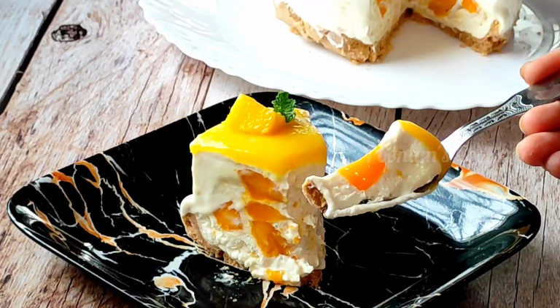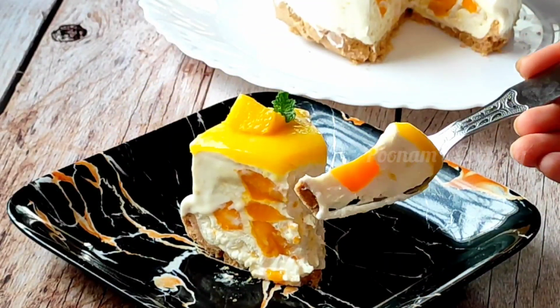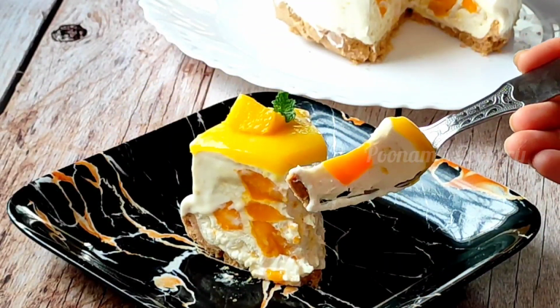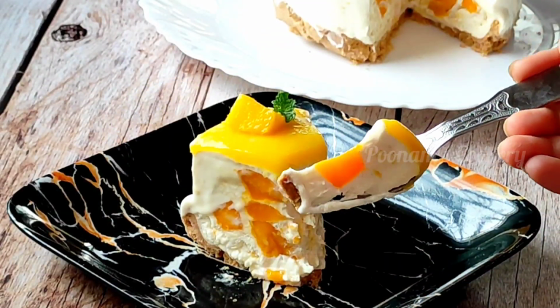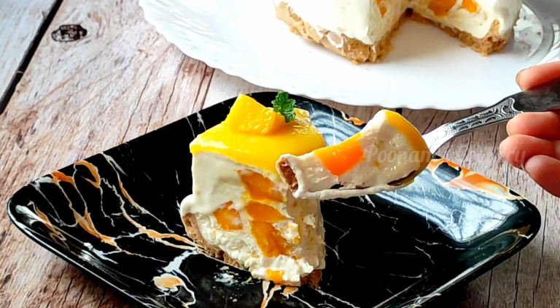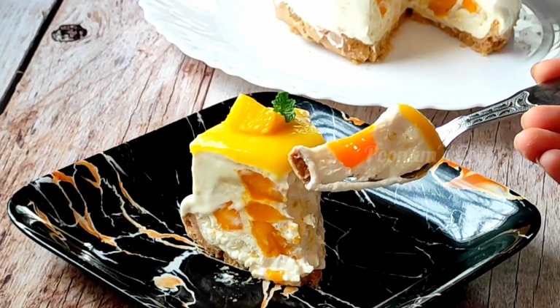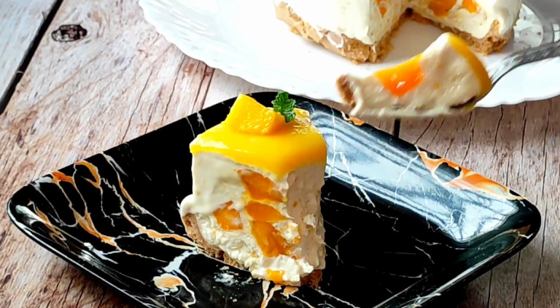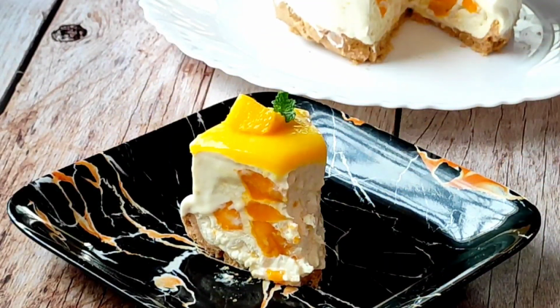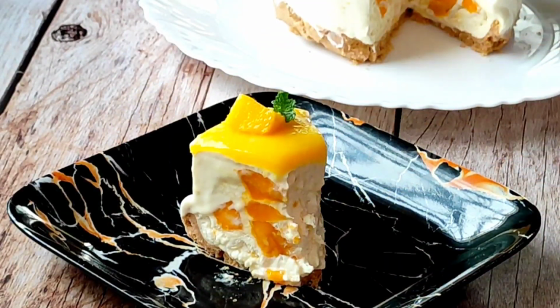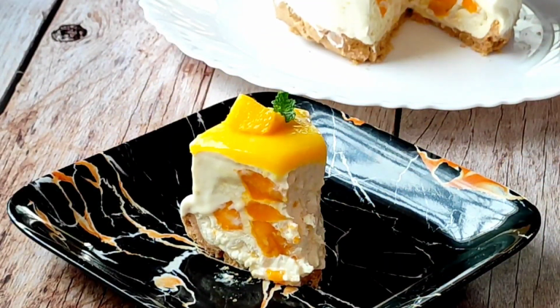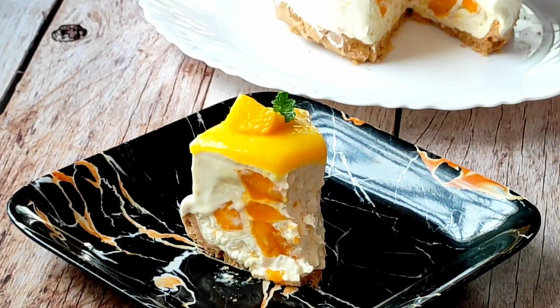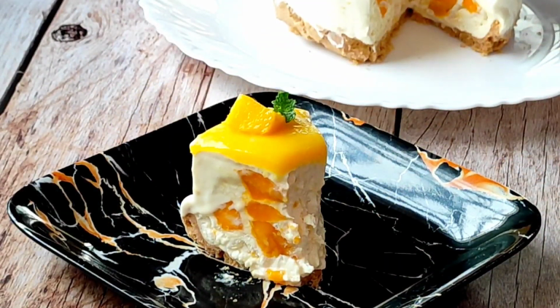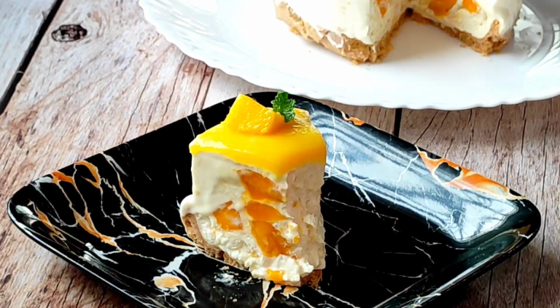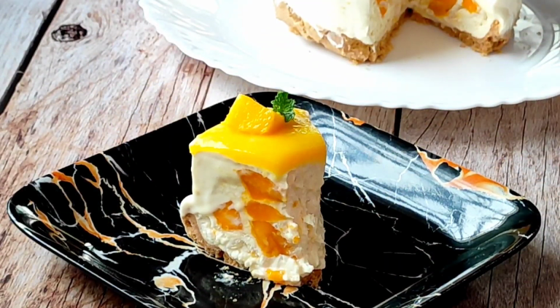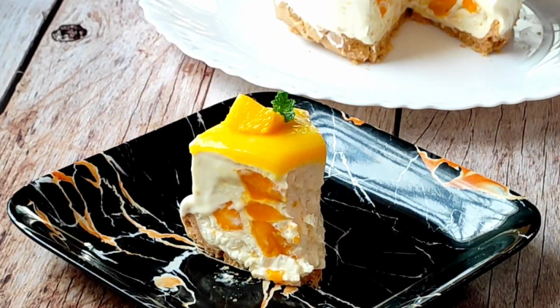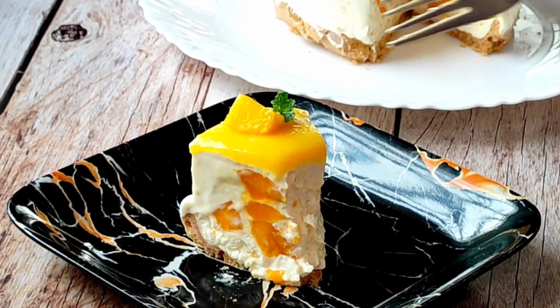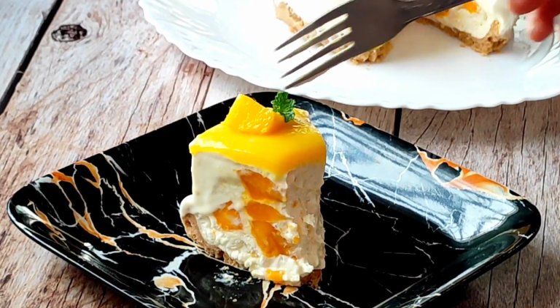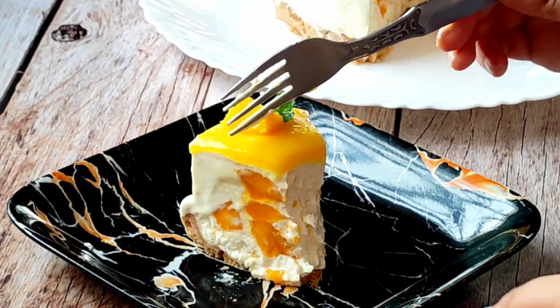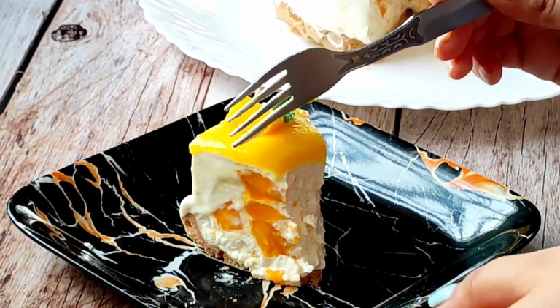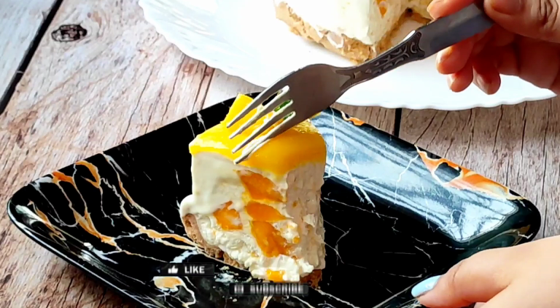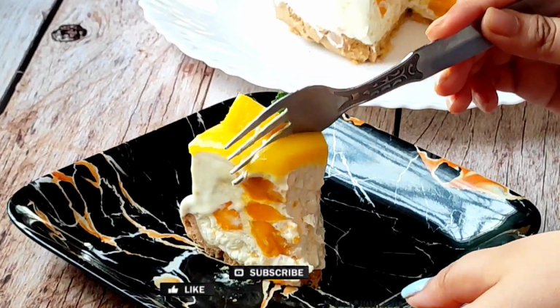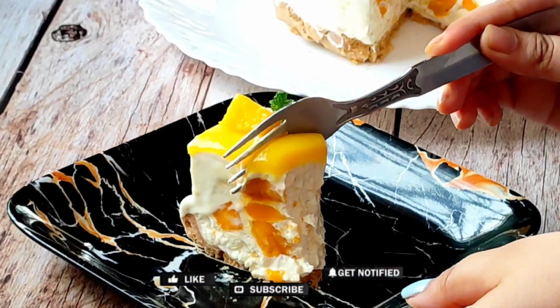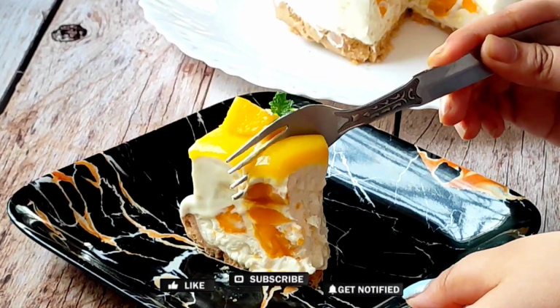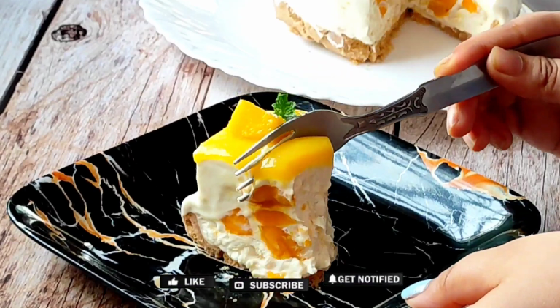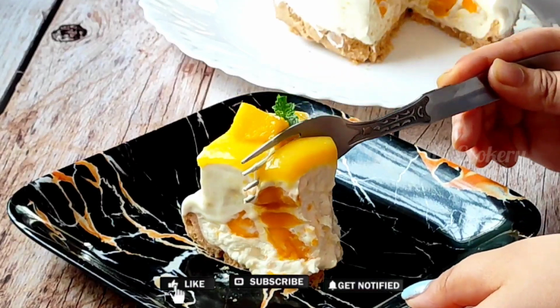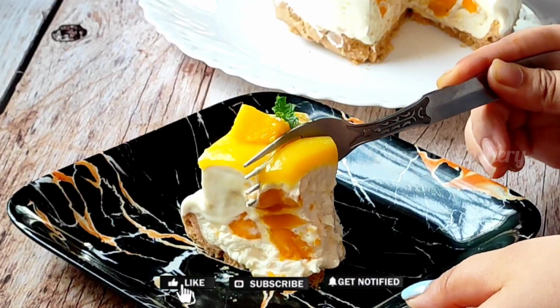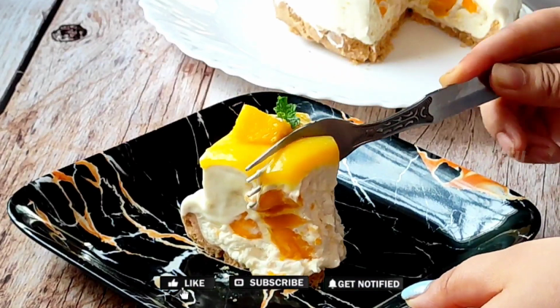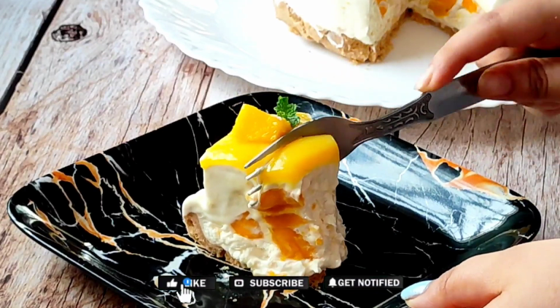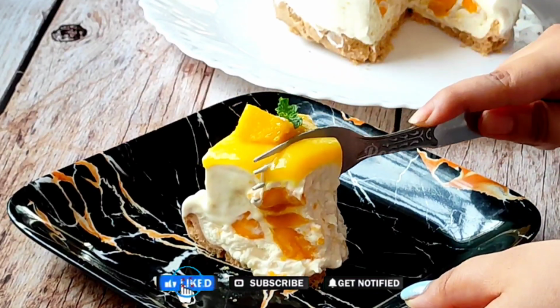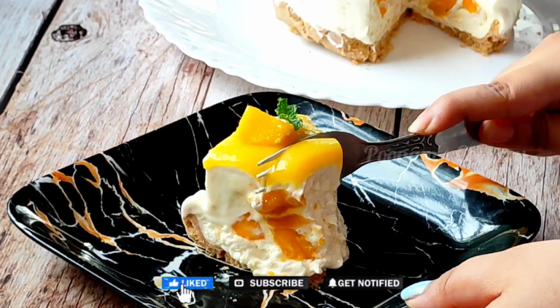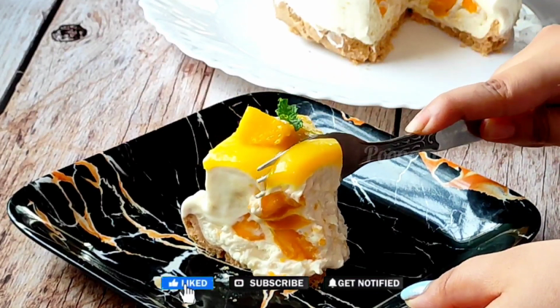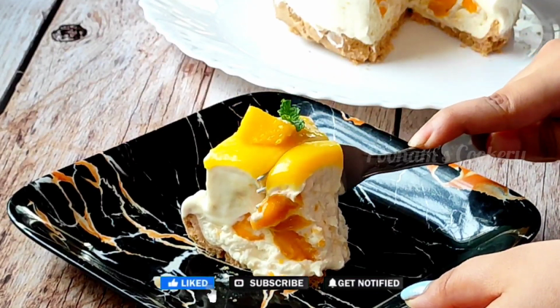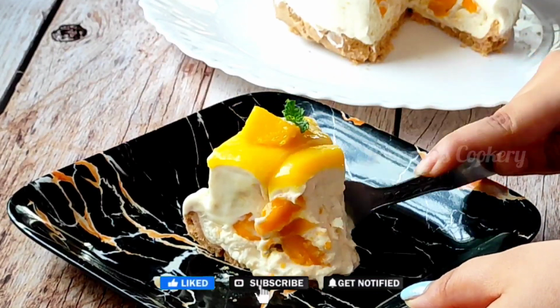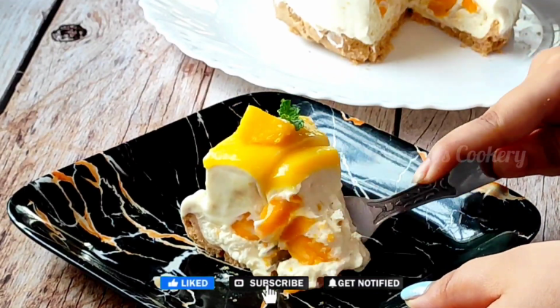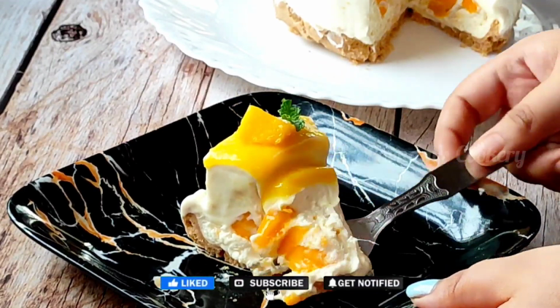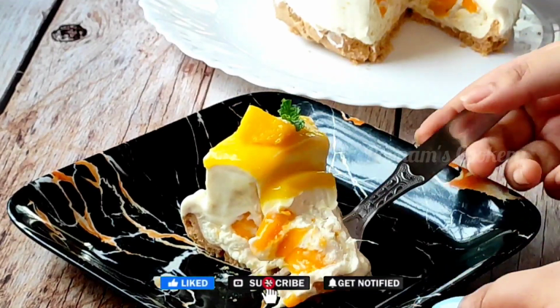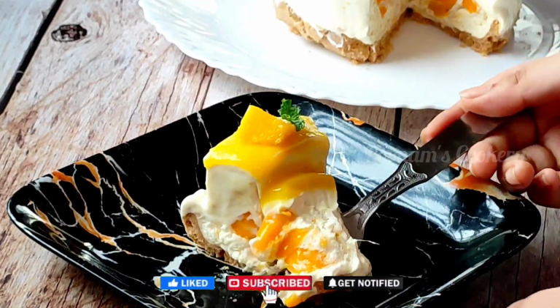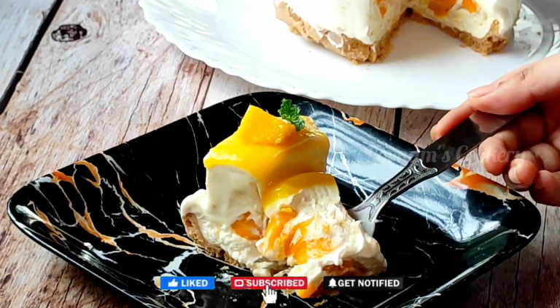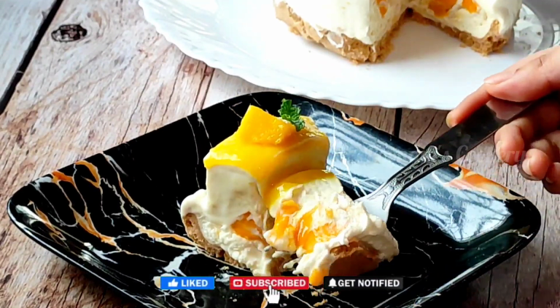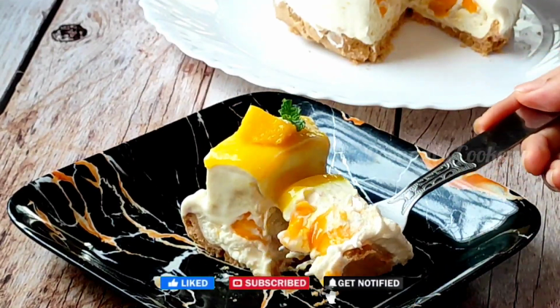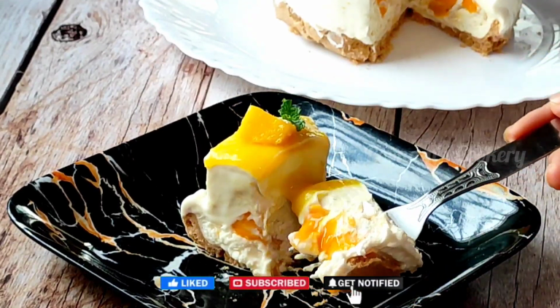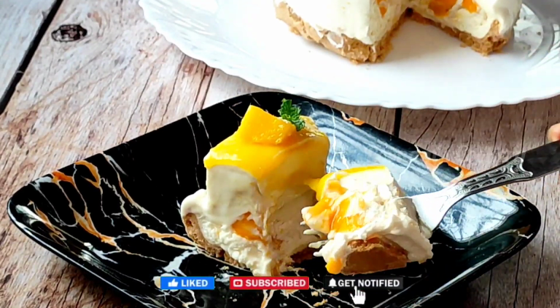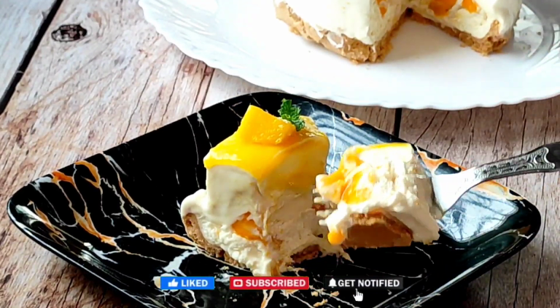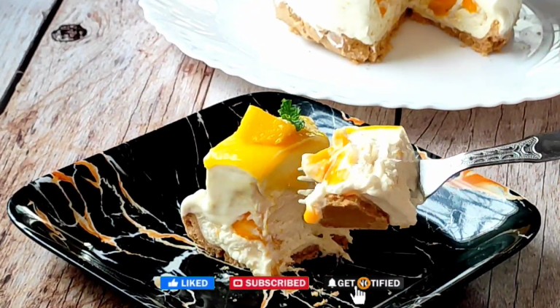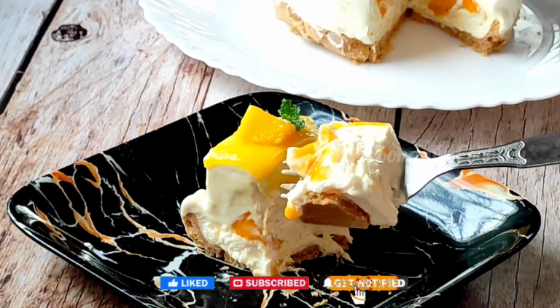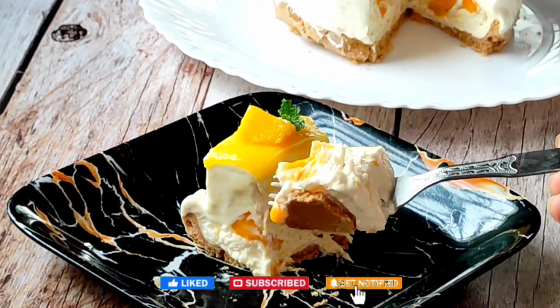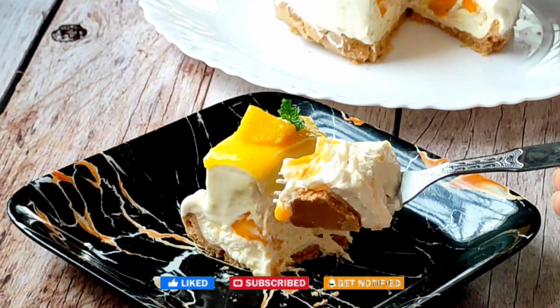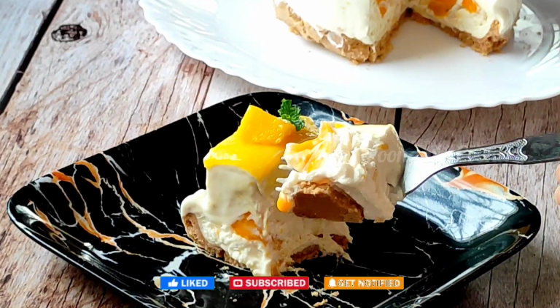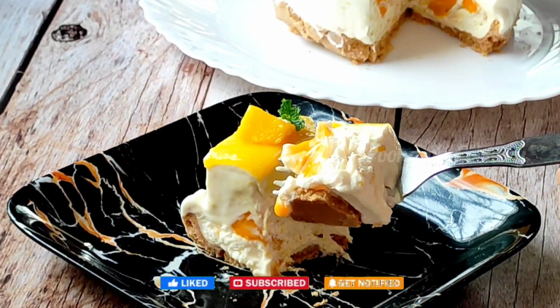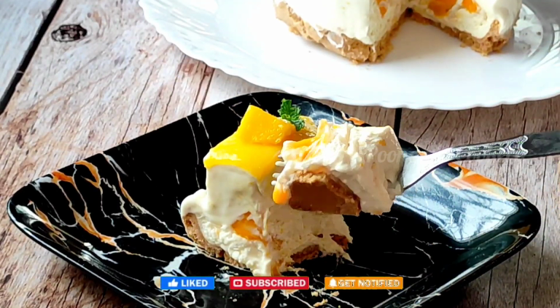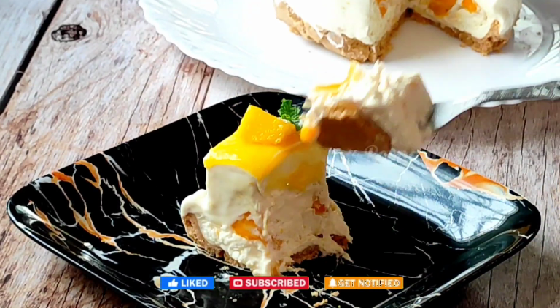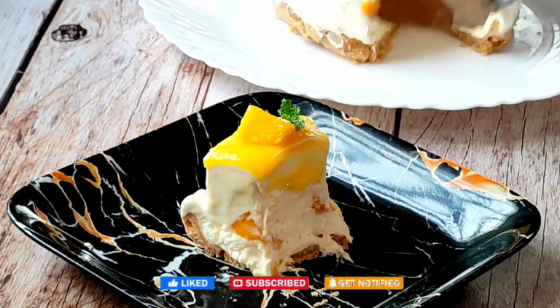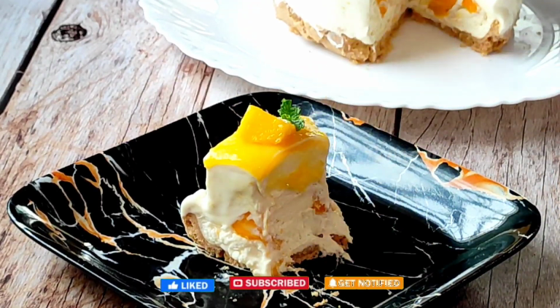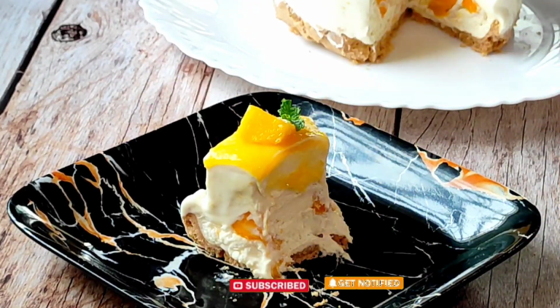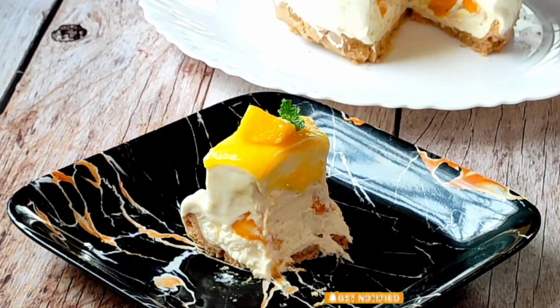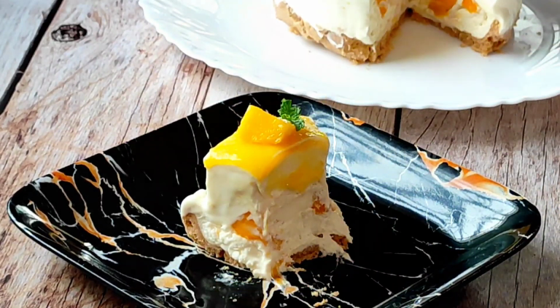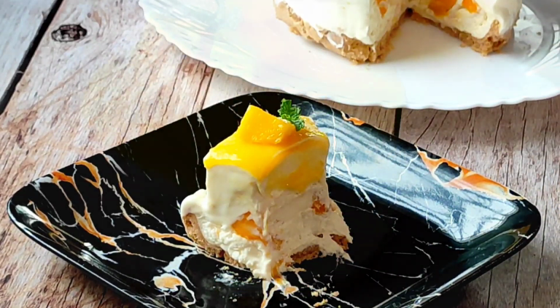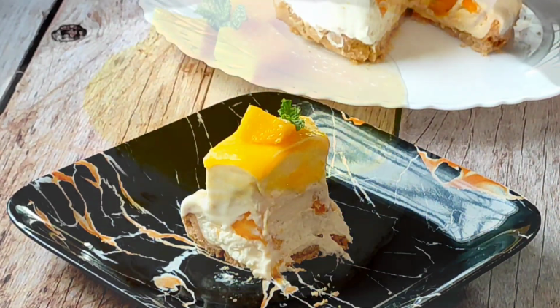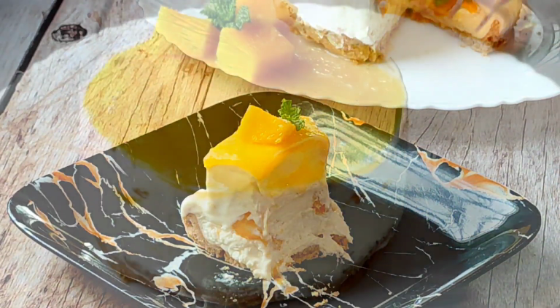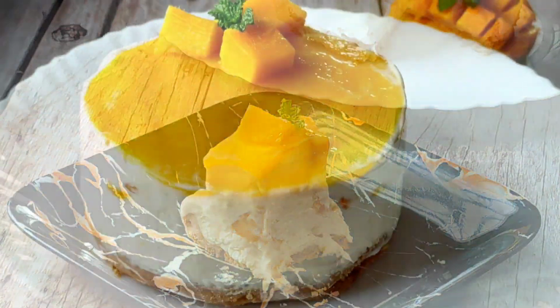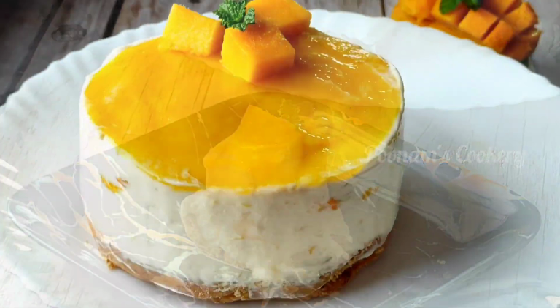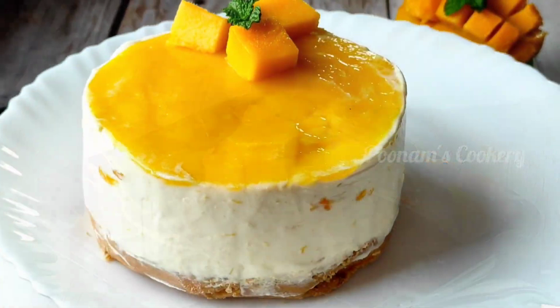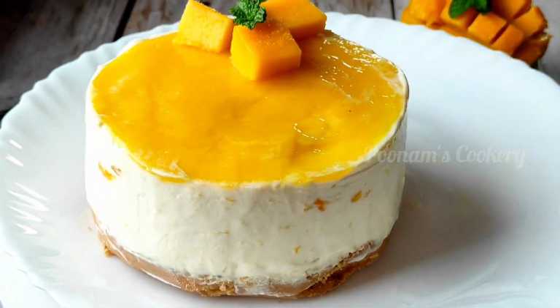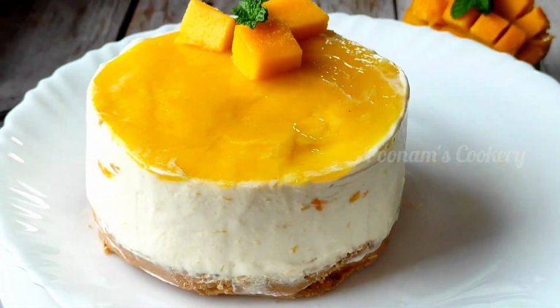Bhoot ee delicious banta hai. Agar video pasan dae na to like, share aur channel ko subscribe chalye. Mousse cake ko banana shuru kaartate hai.